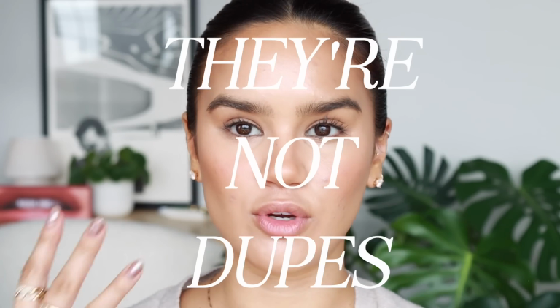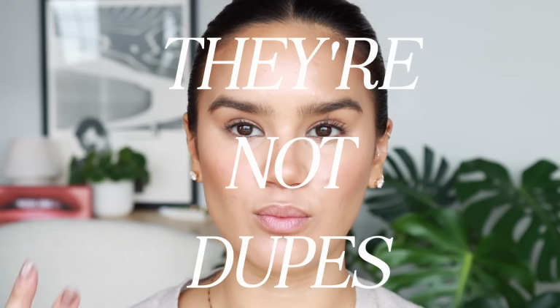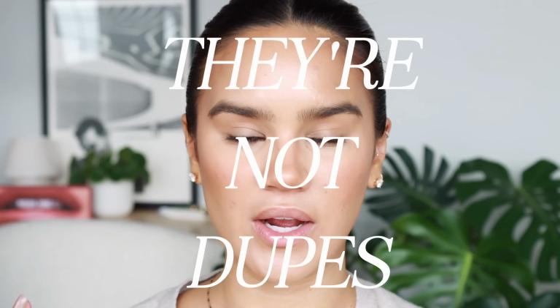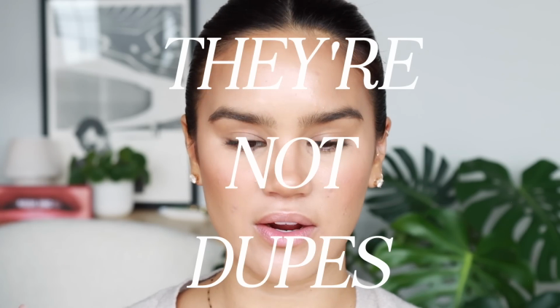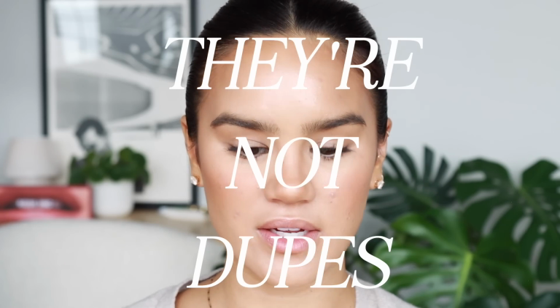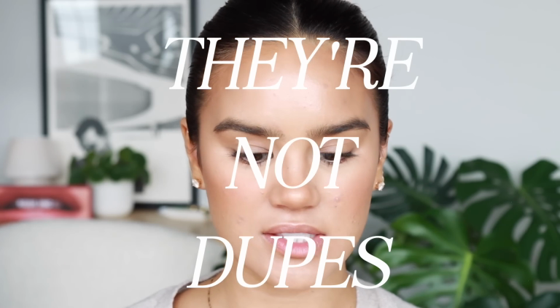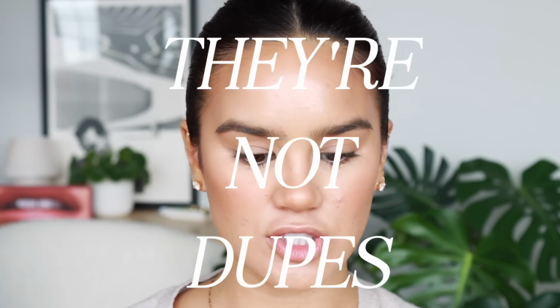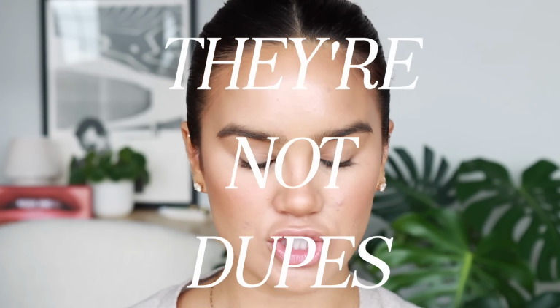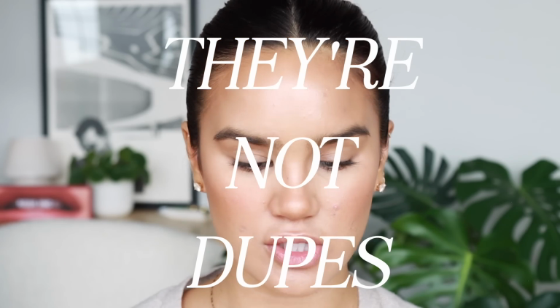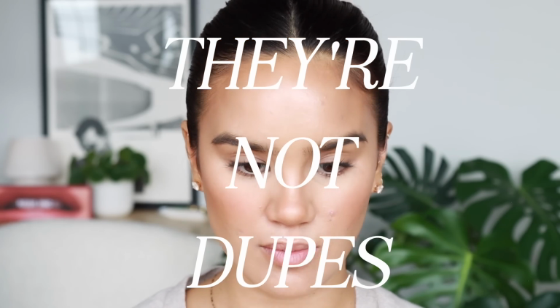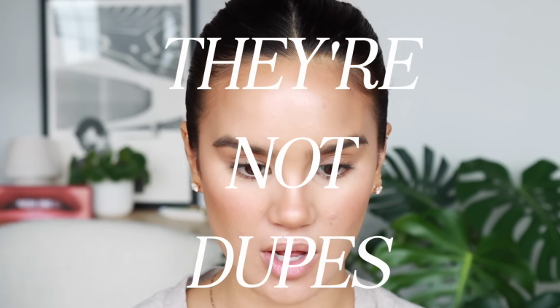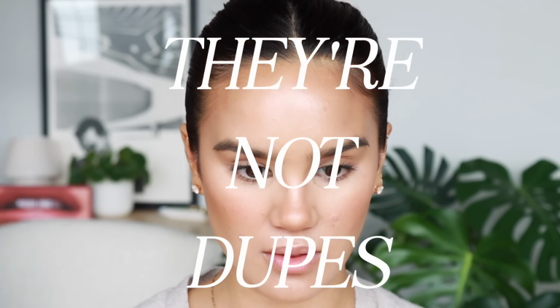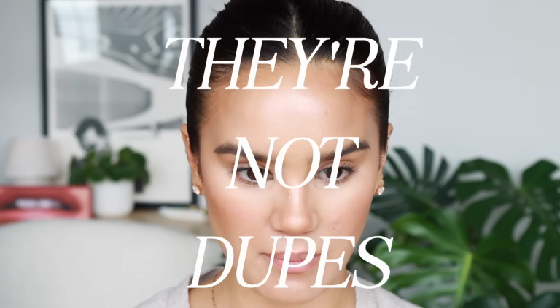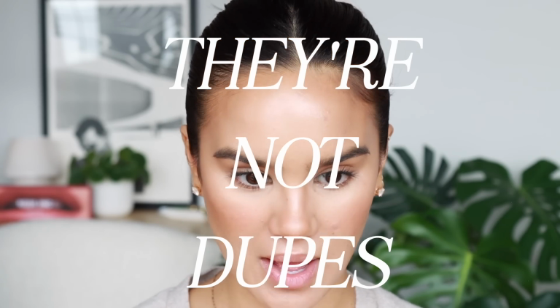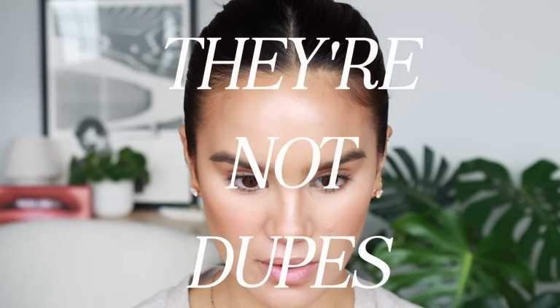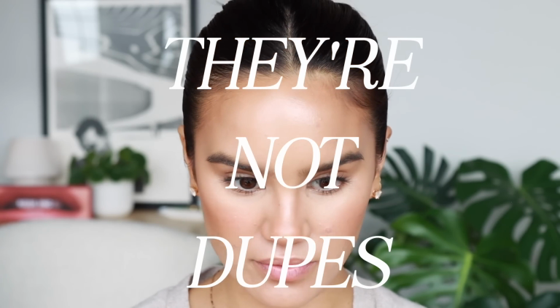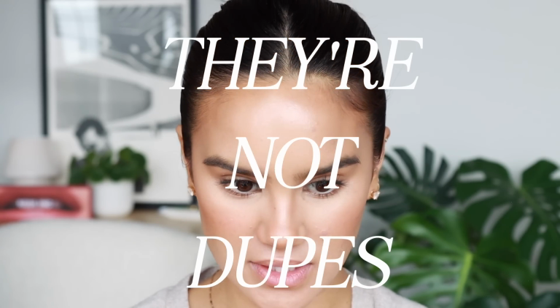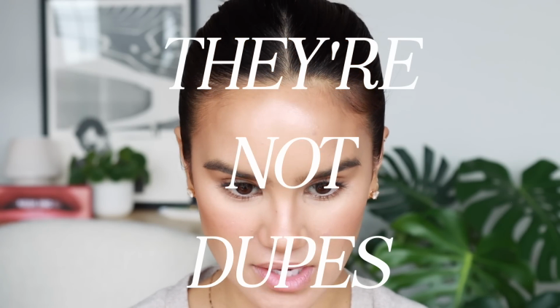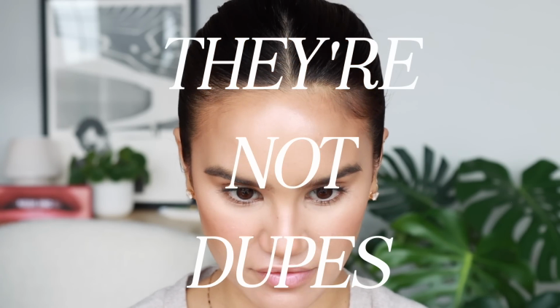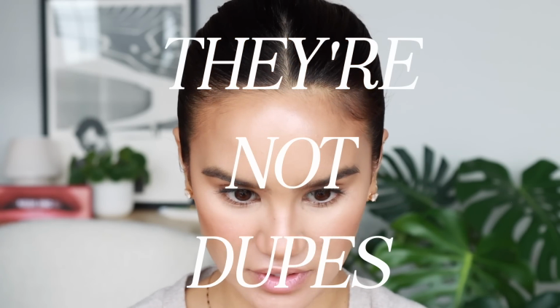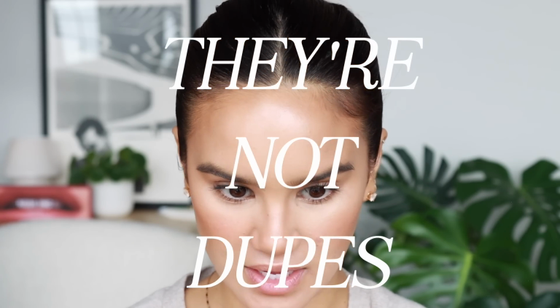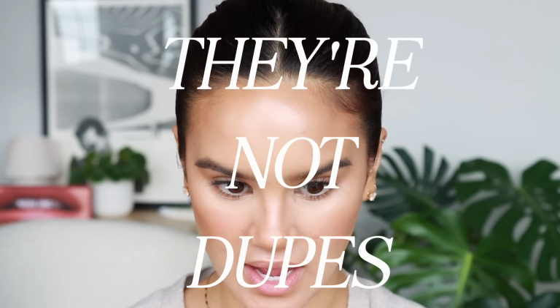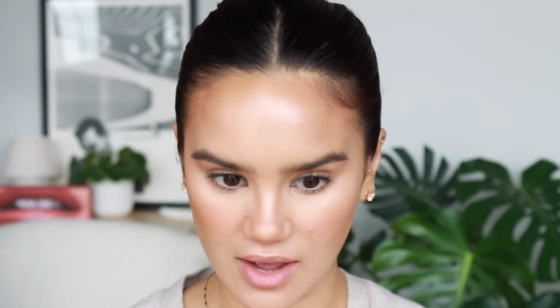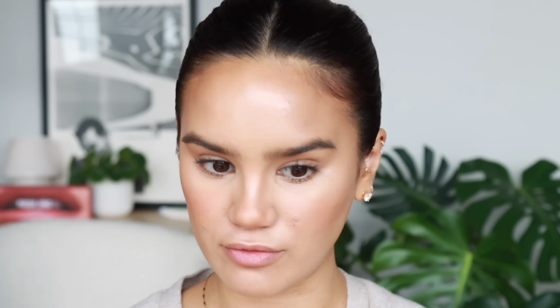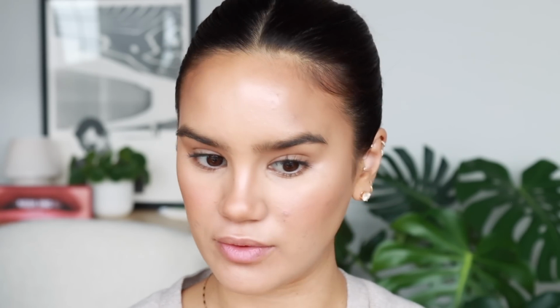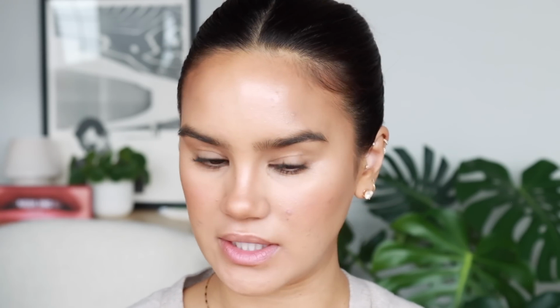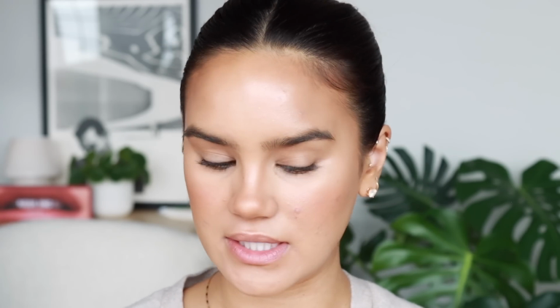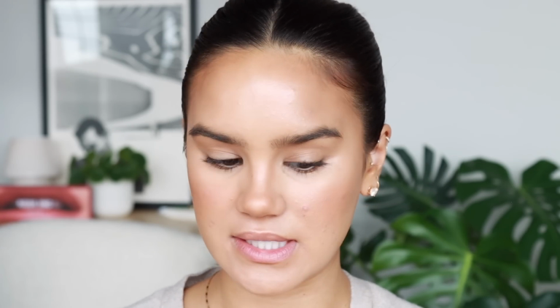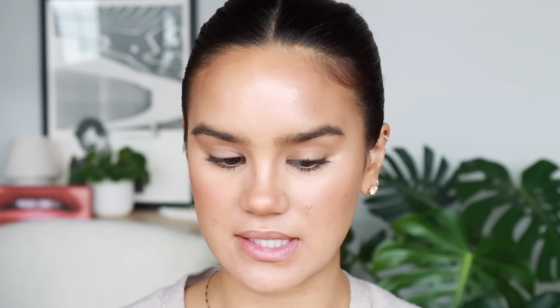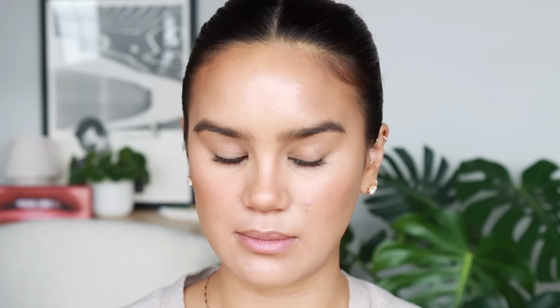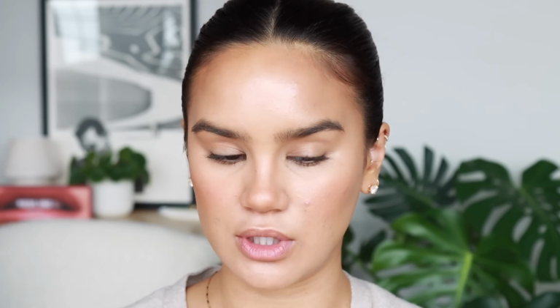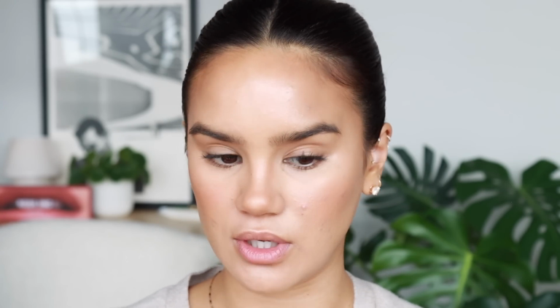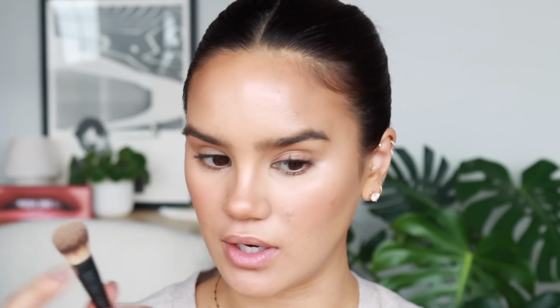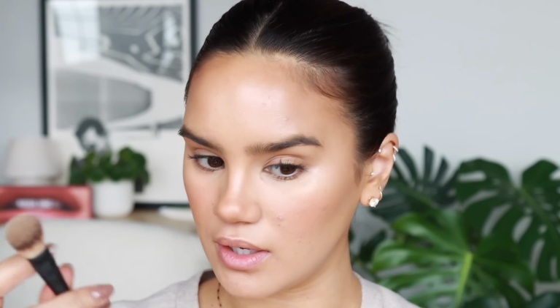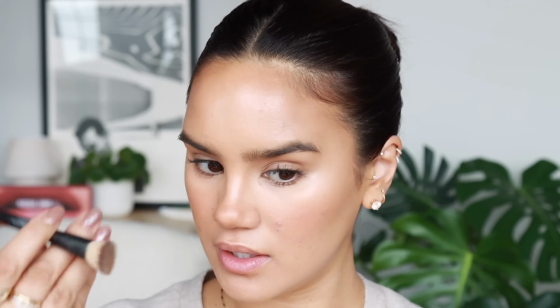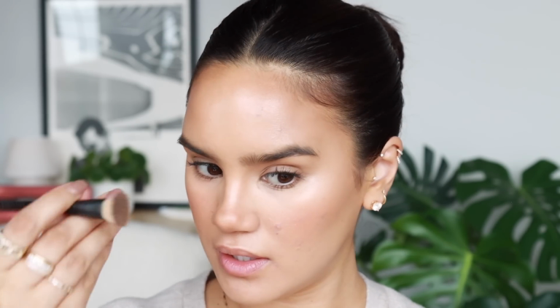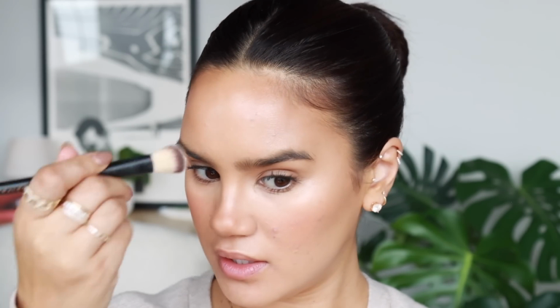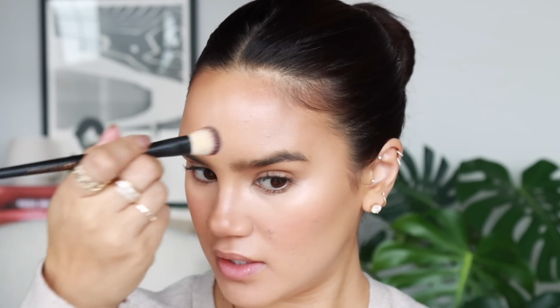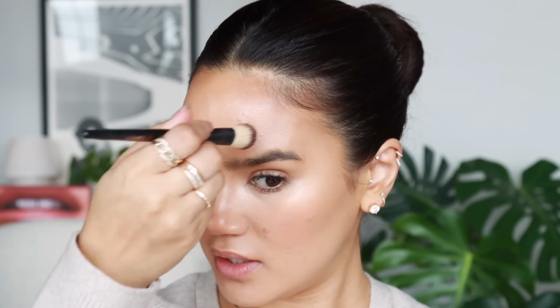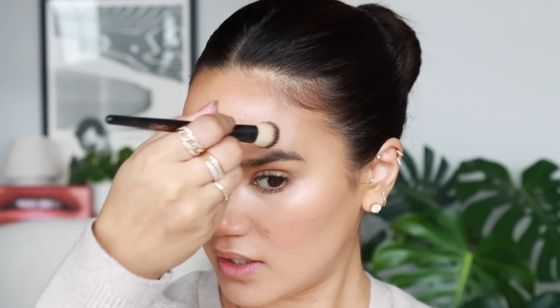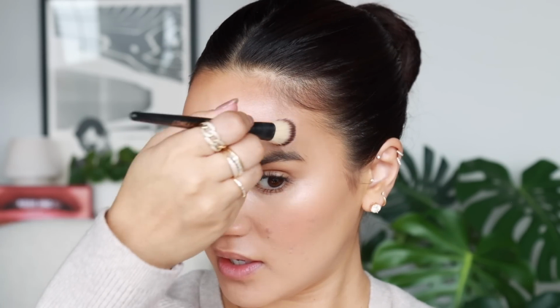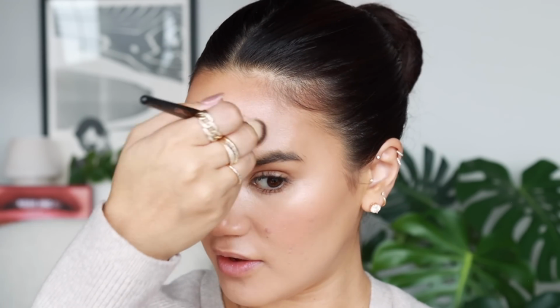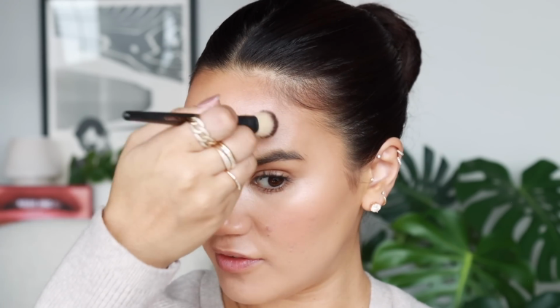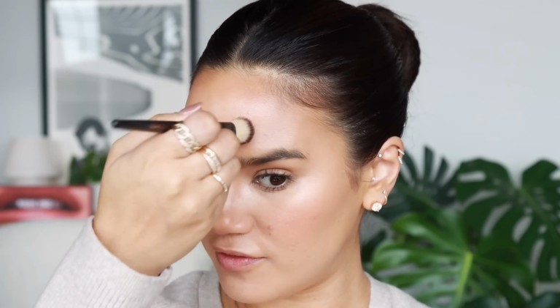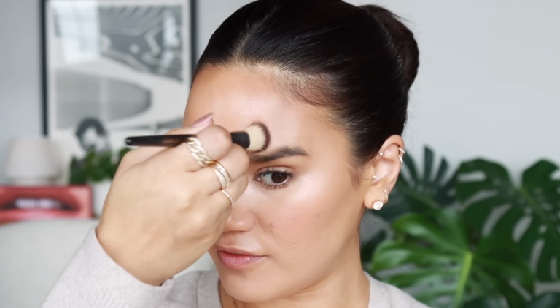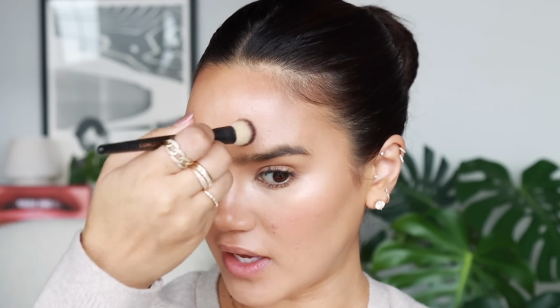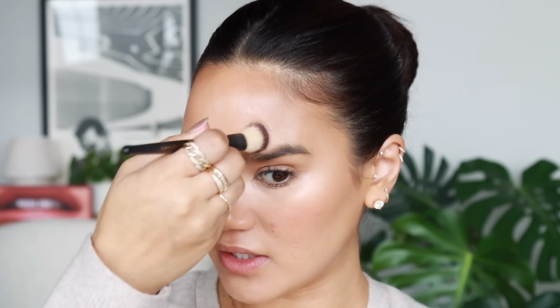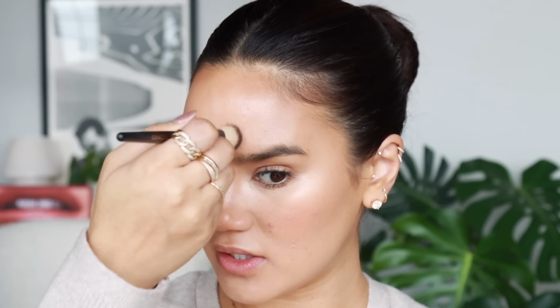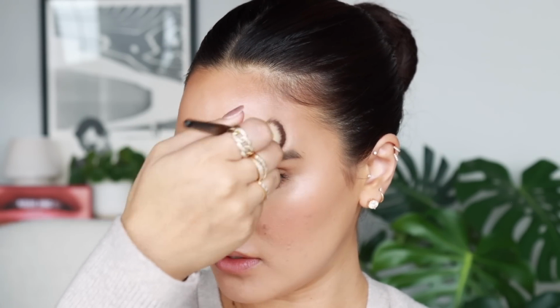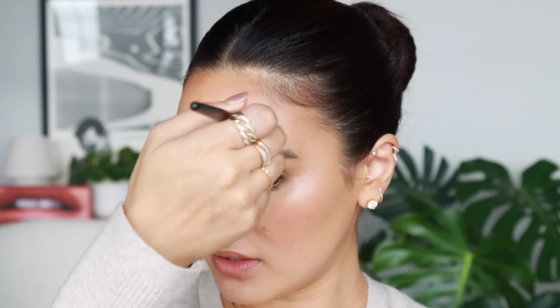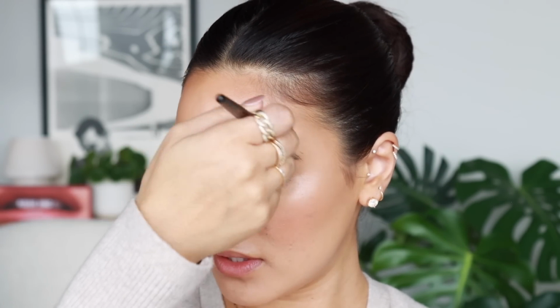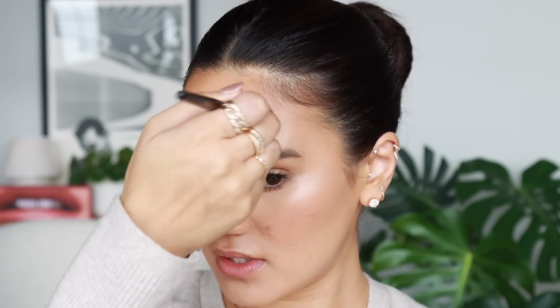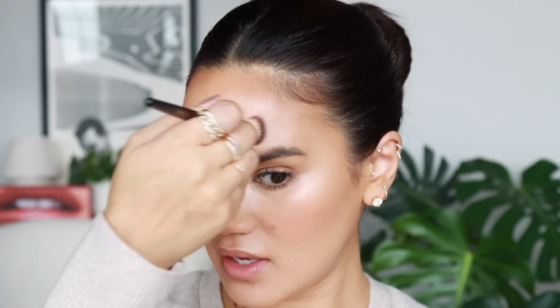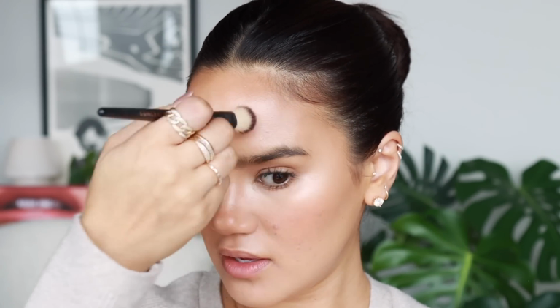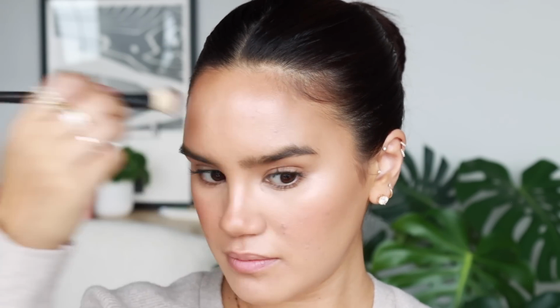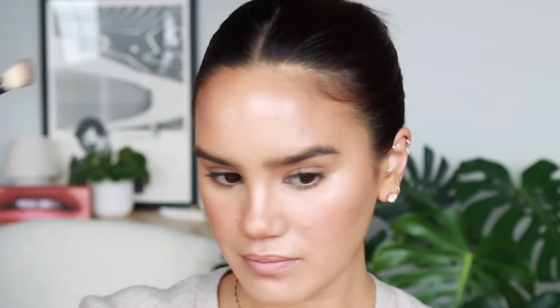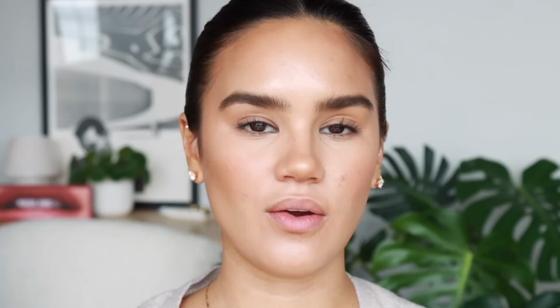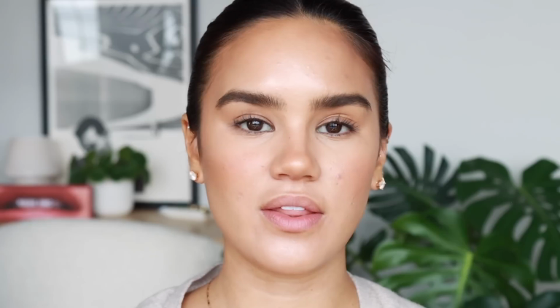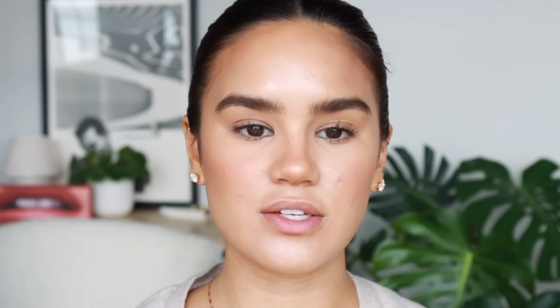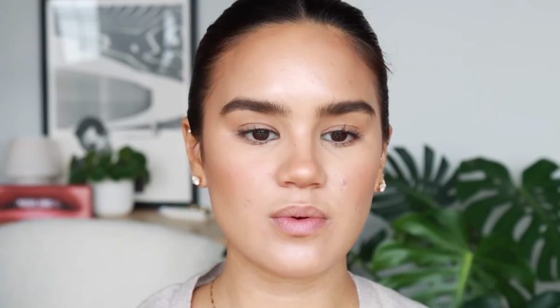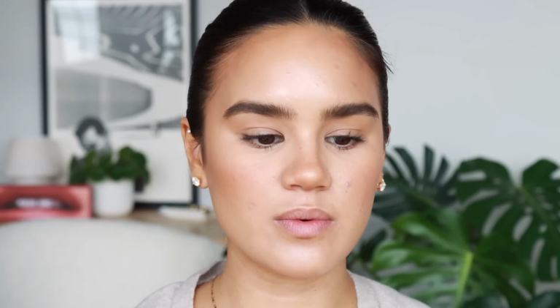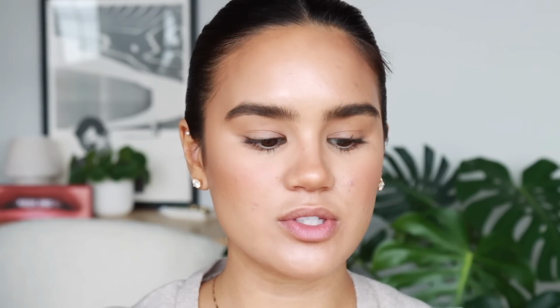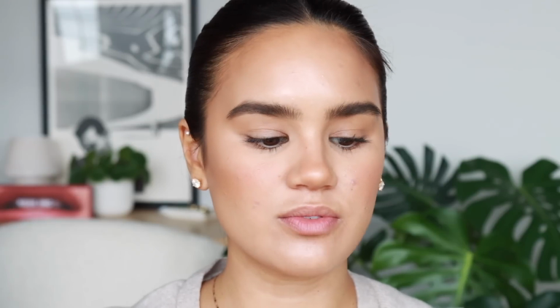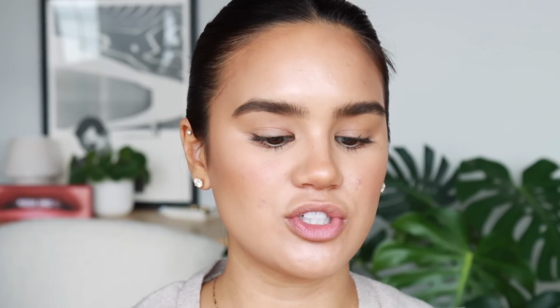The Wet n Wild one is a little bit more pearly, but if you're wearing such a small amount they definitely have really similar effects on the skin.